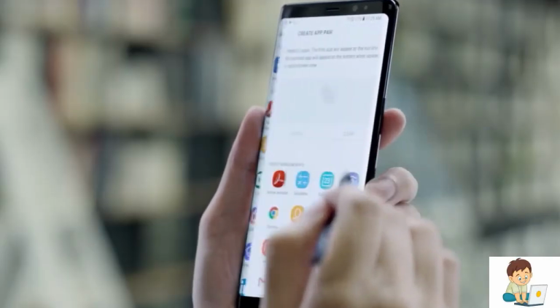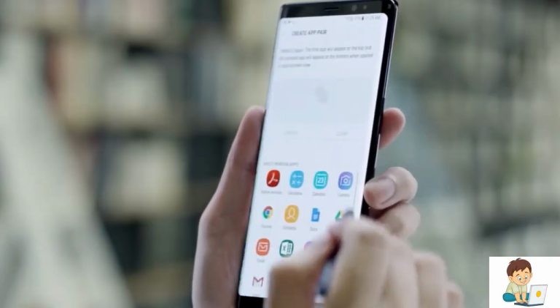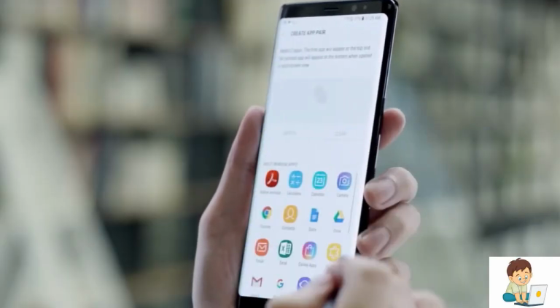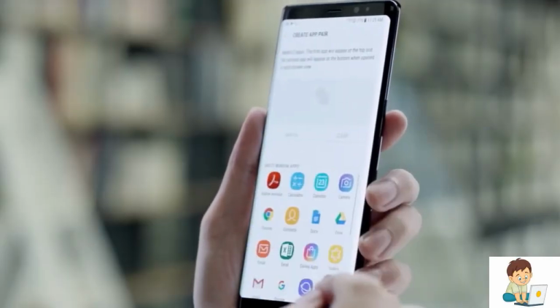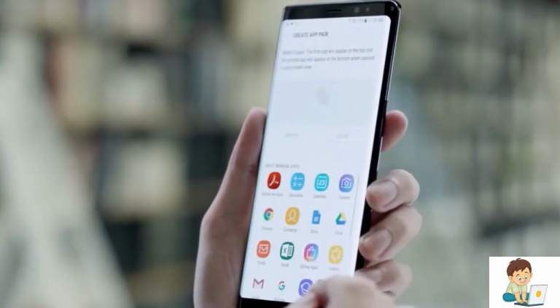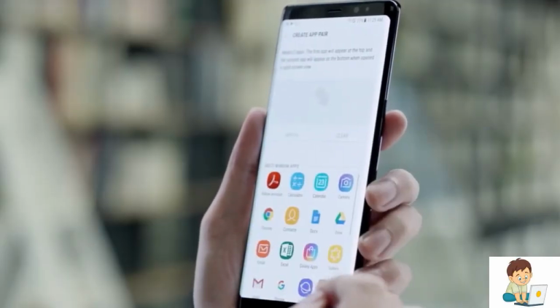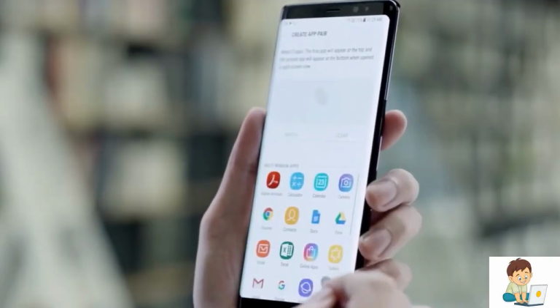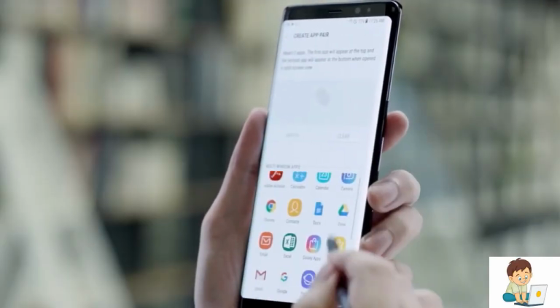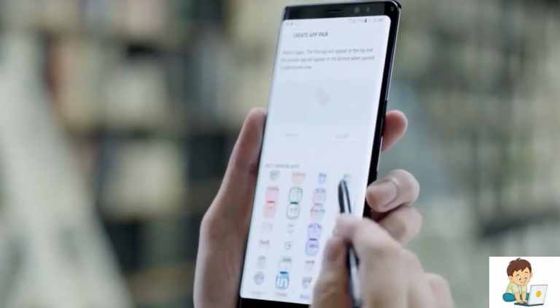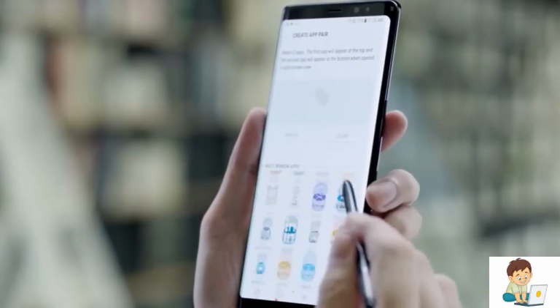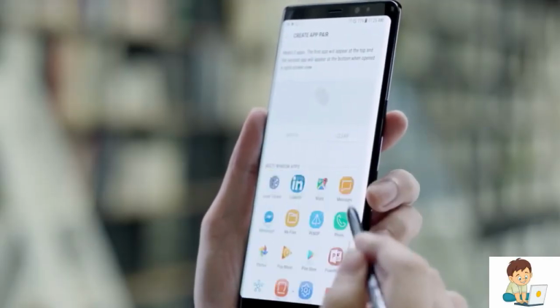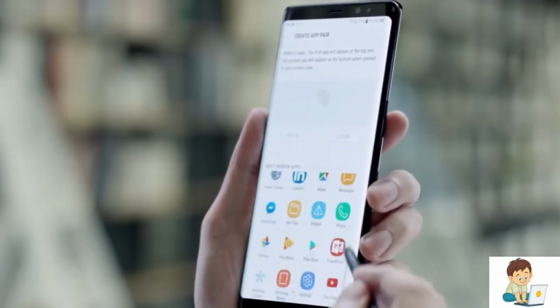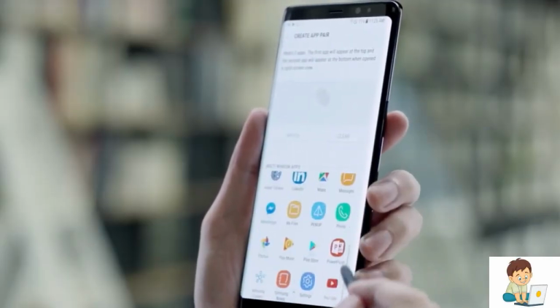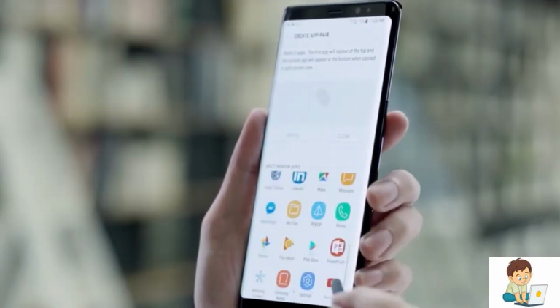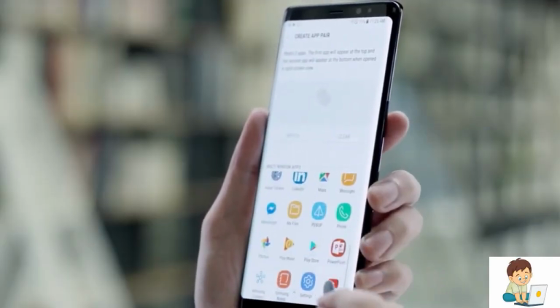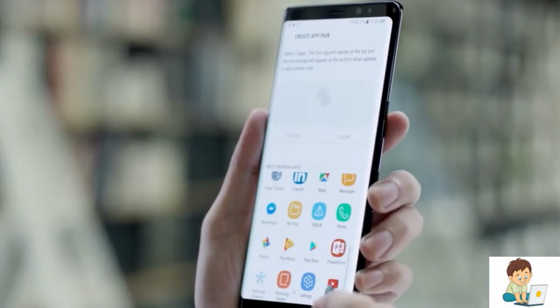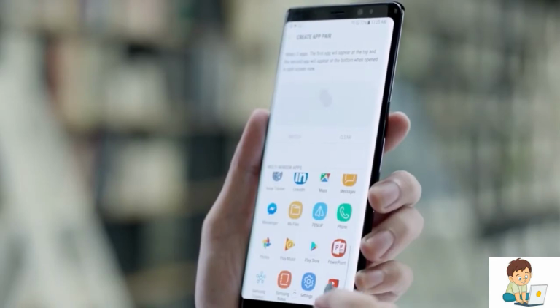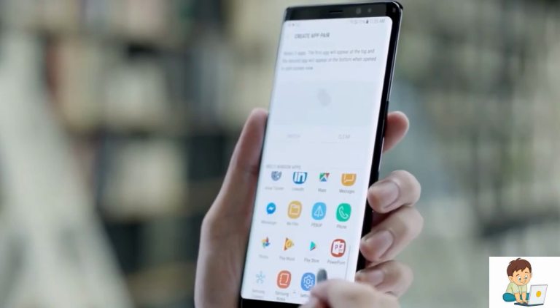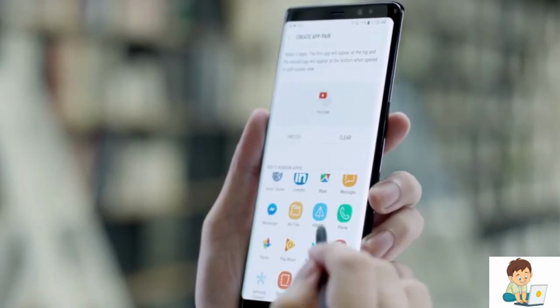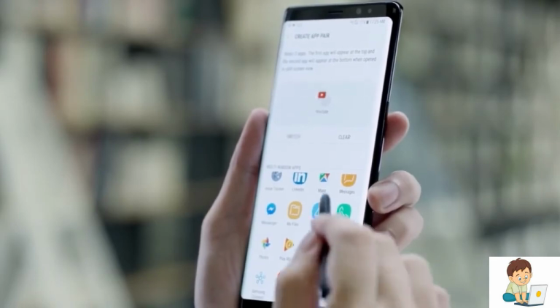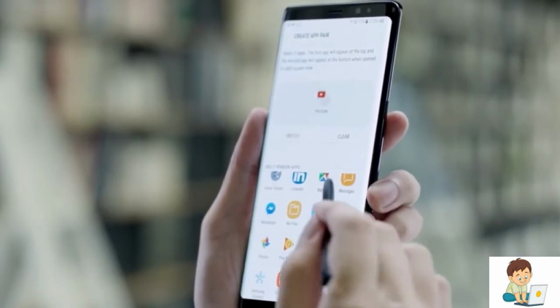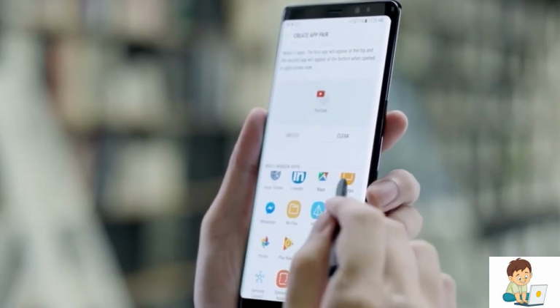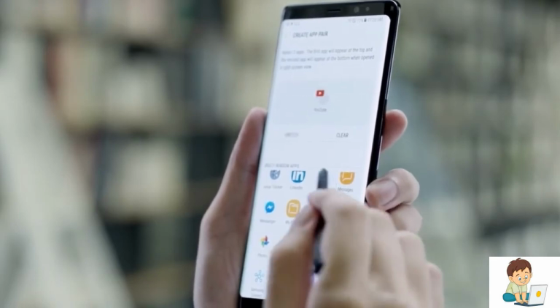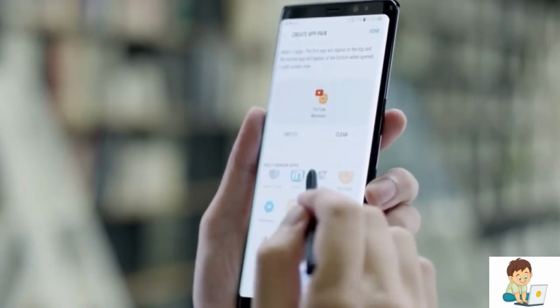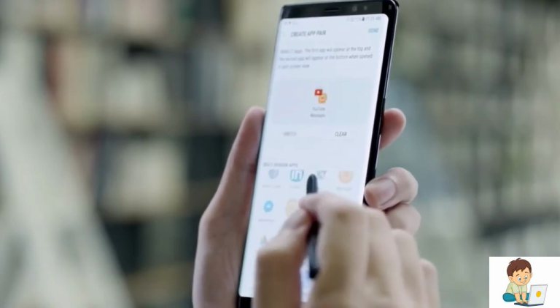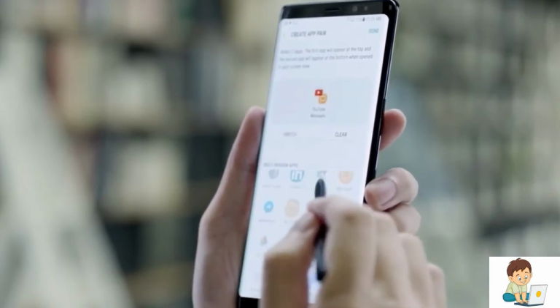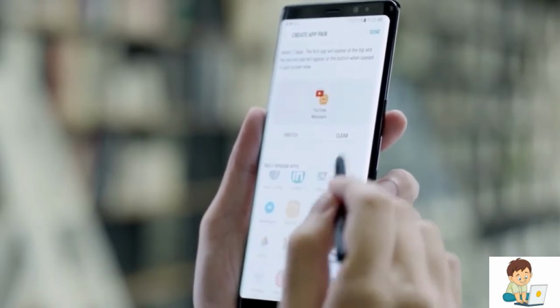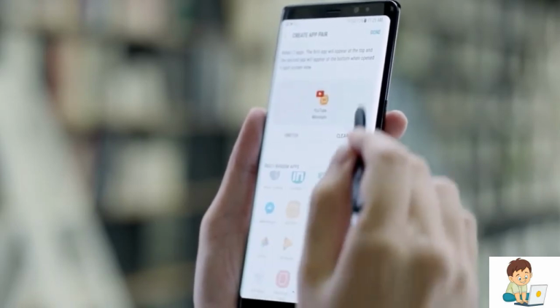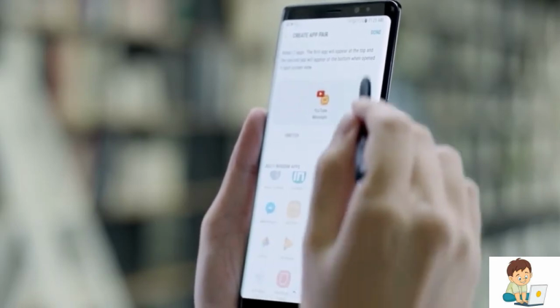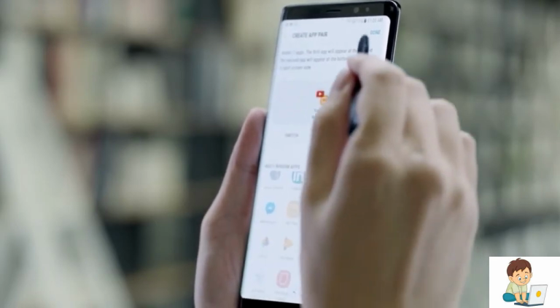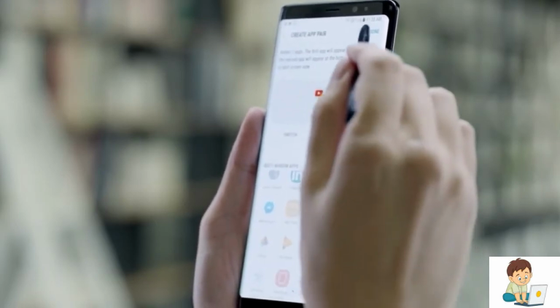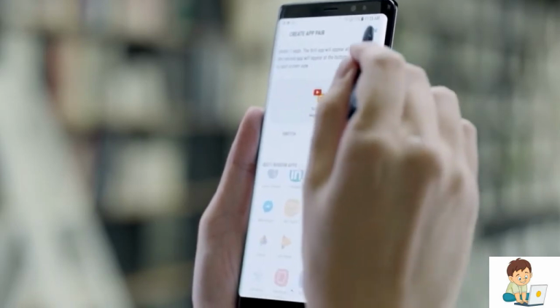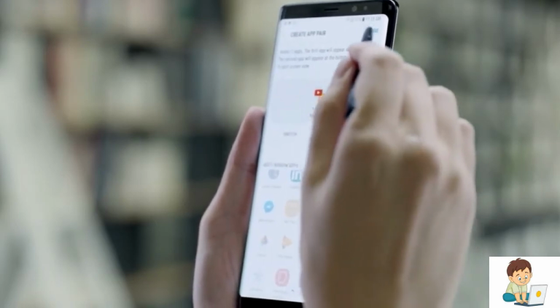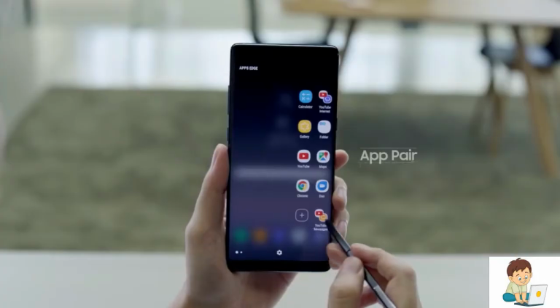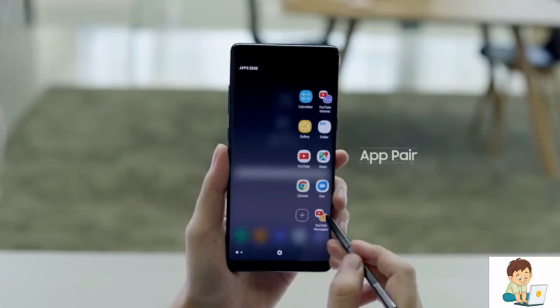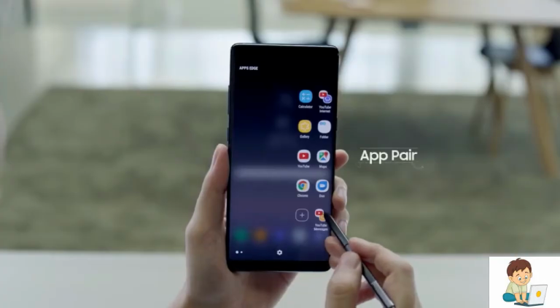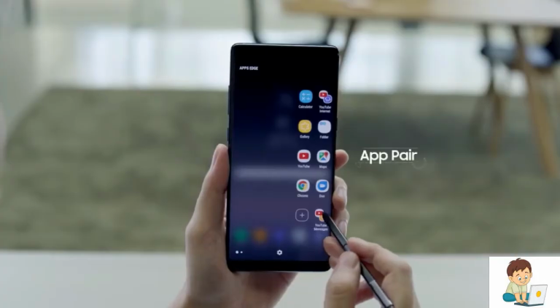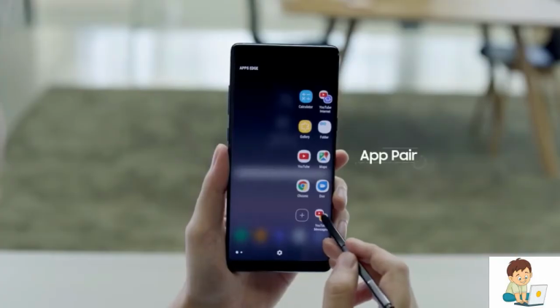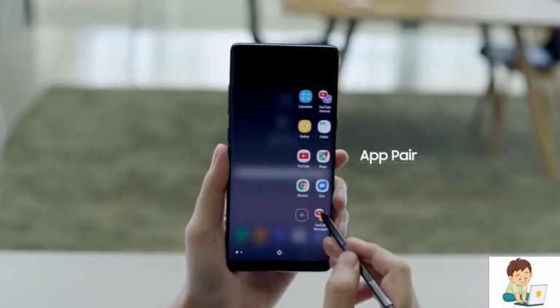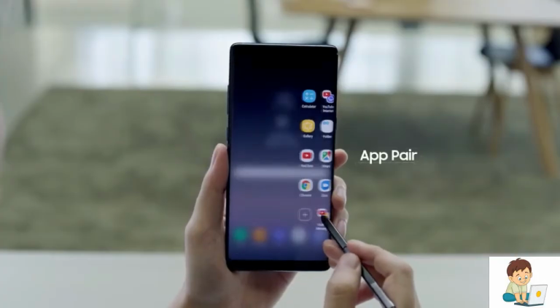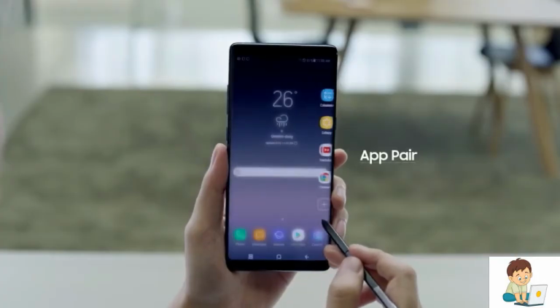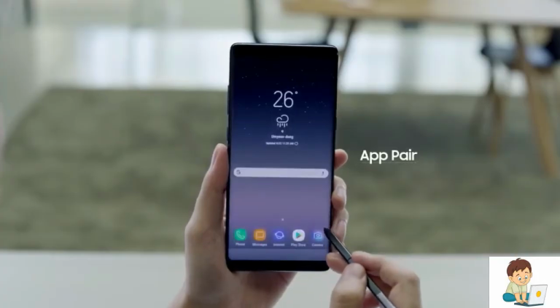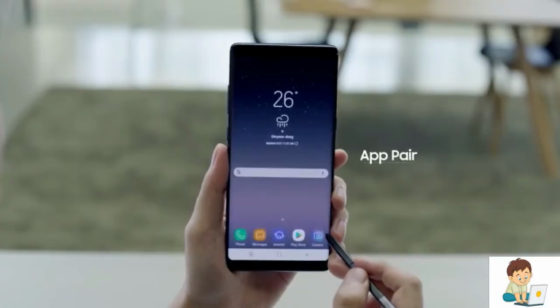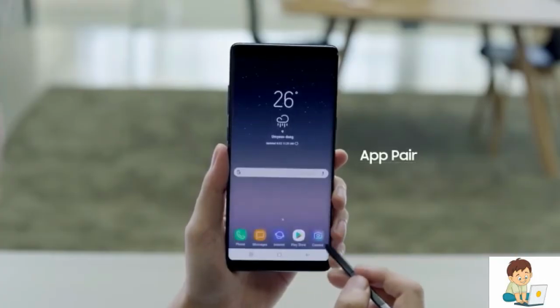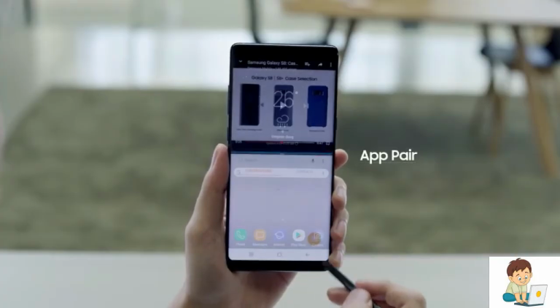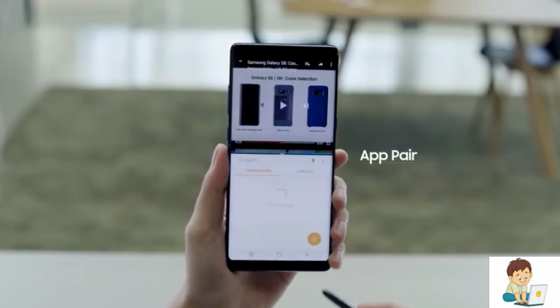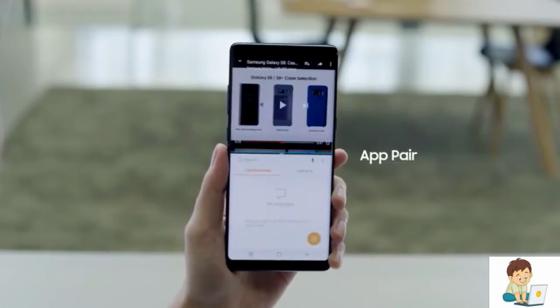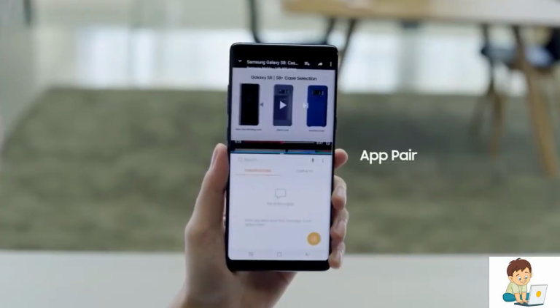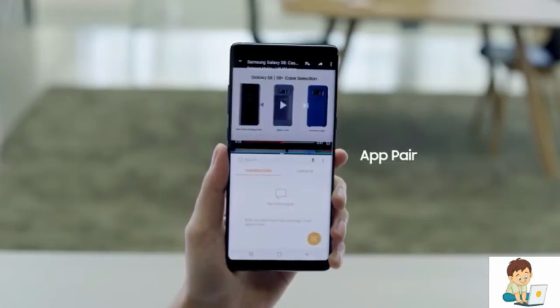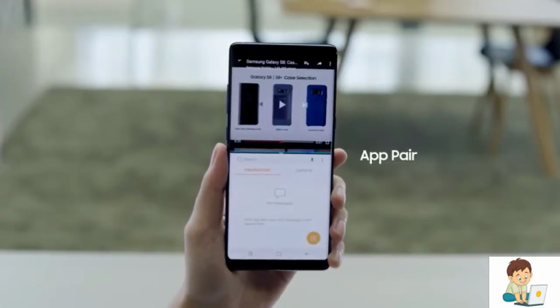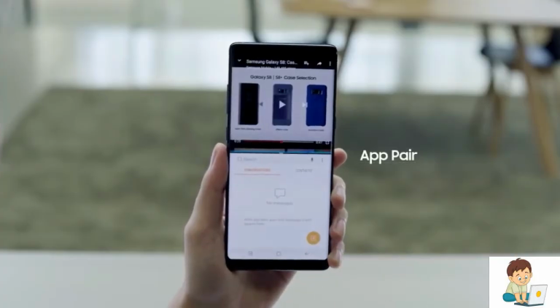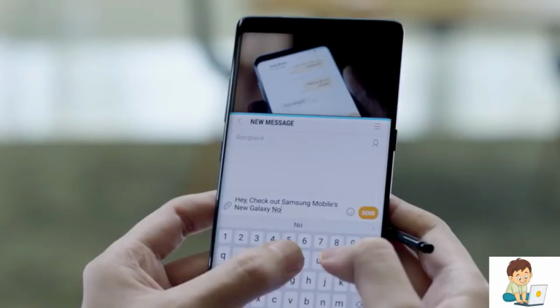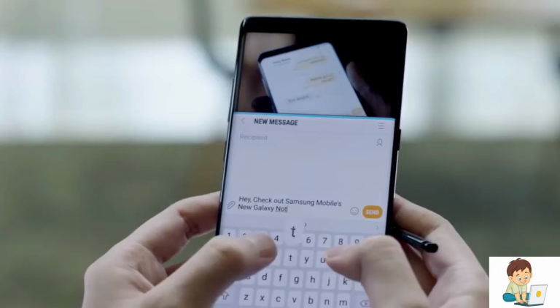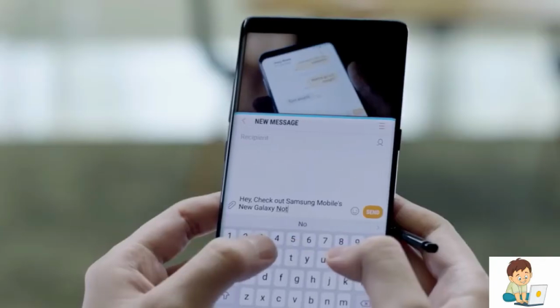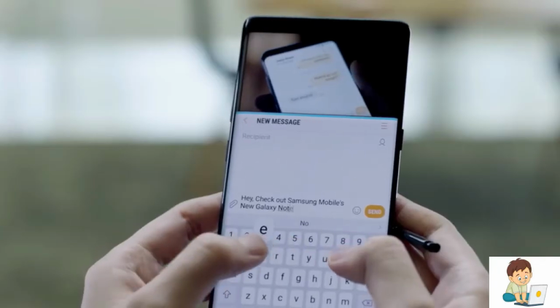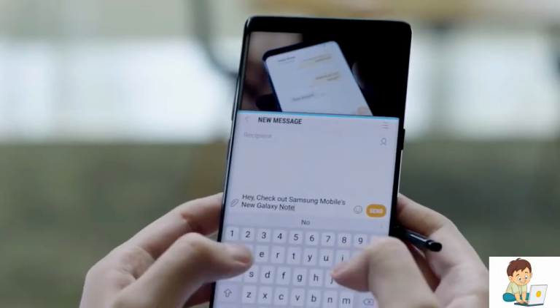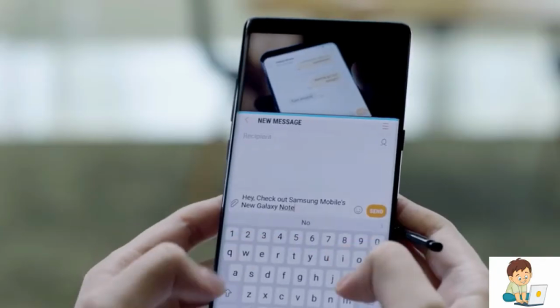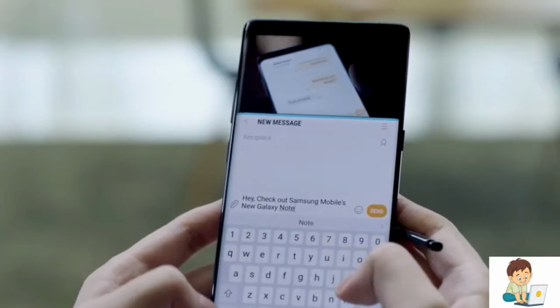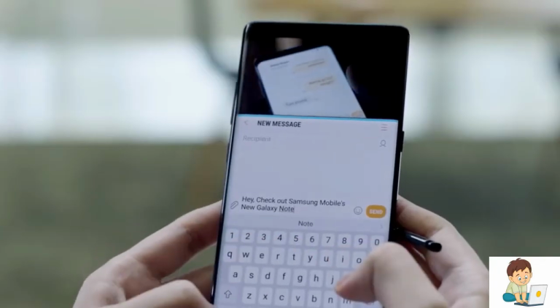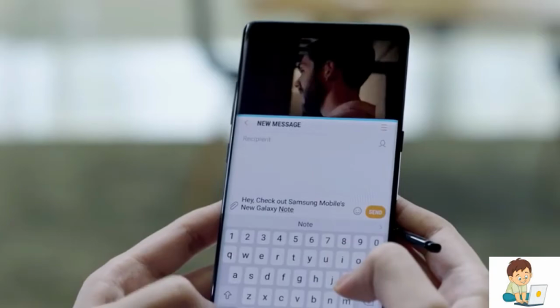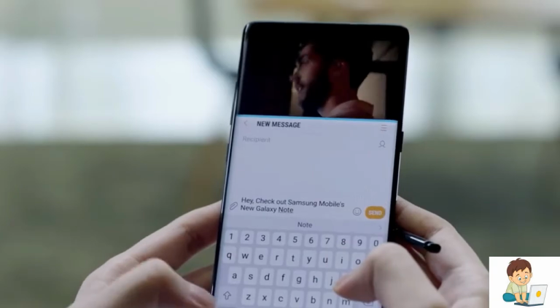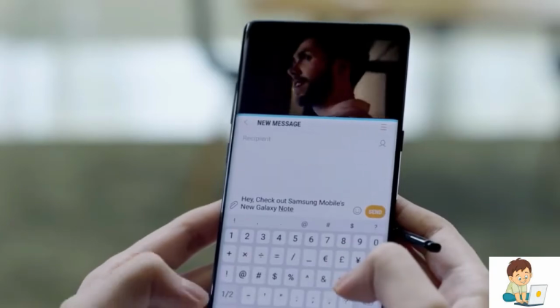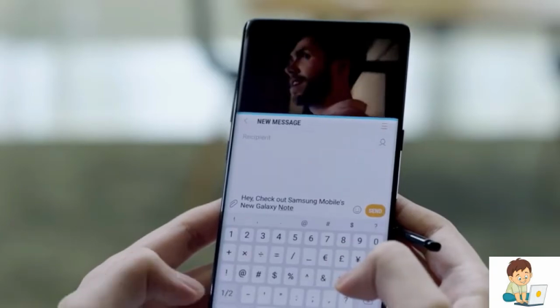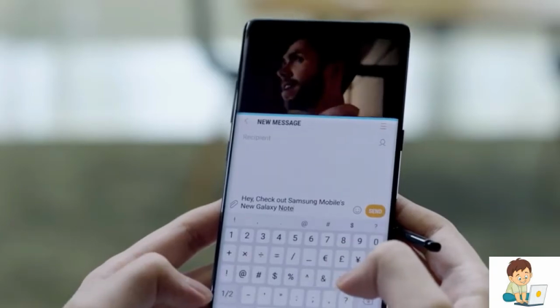The new App Pair feature lets you create a custom pair of apps on the Edge panel and simultaneously launch two apps with ease.